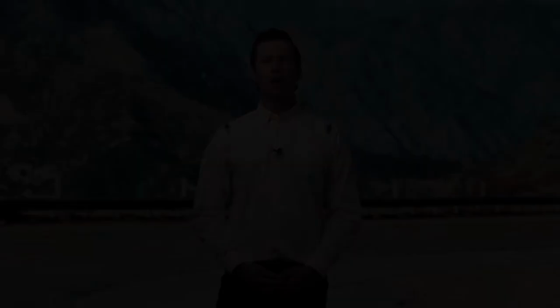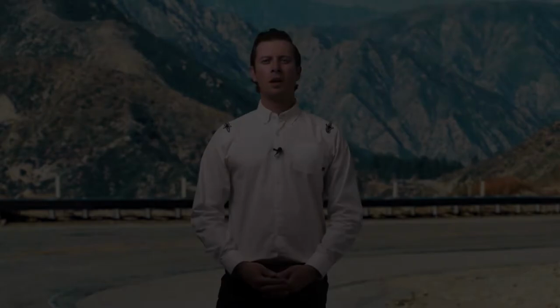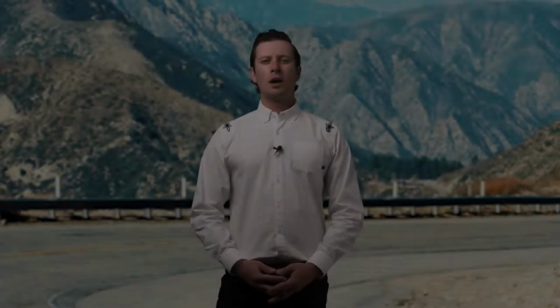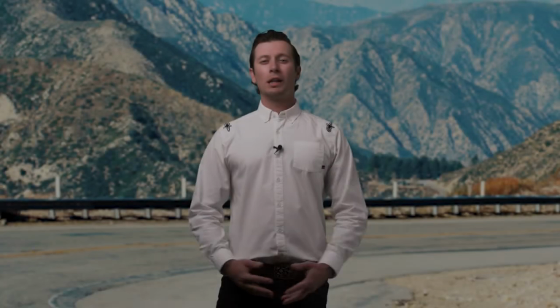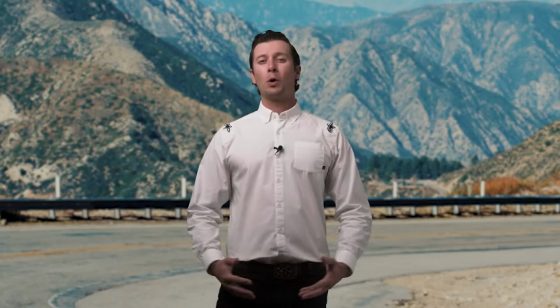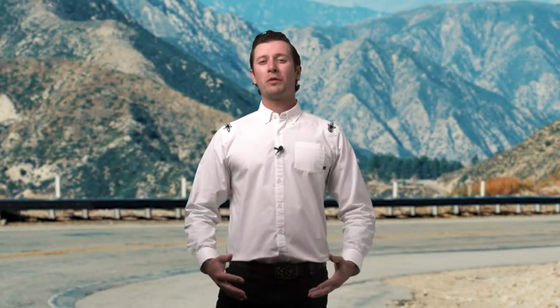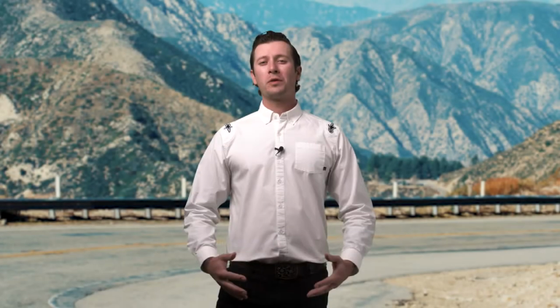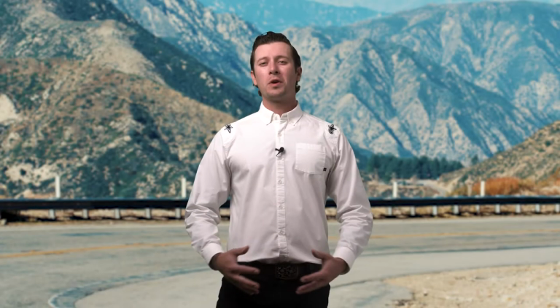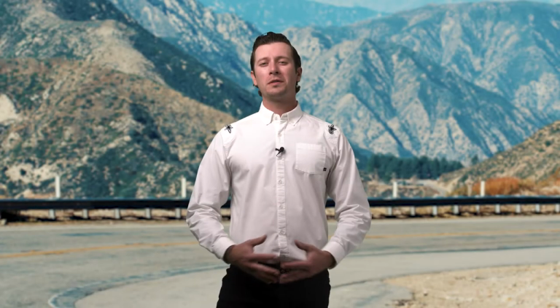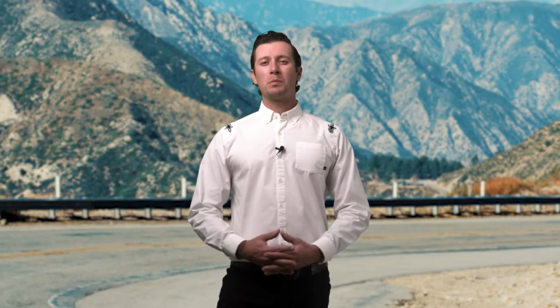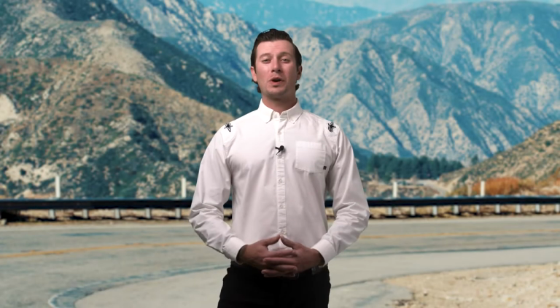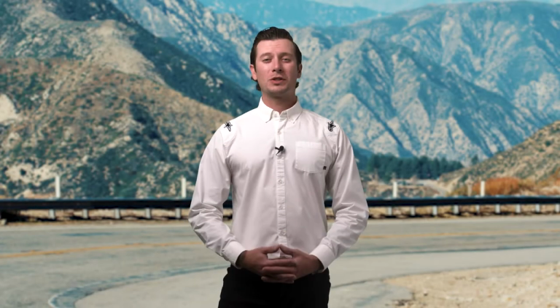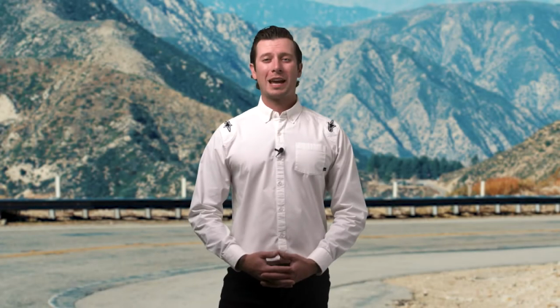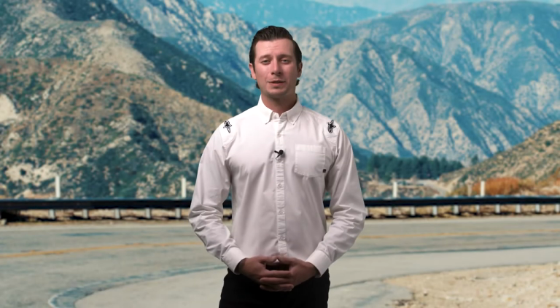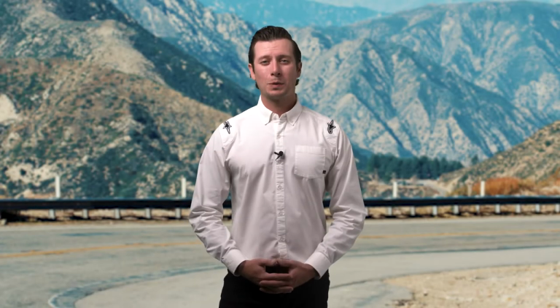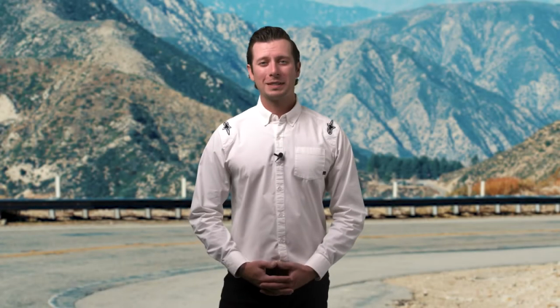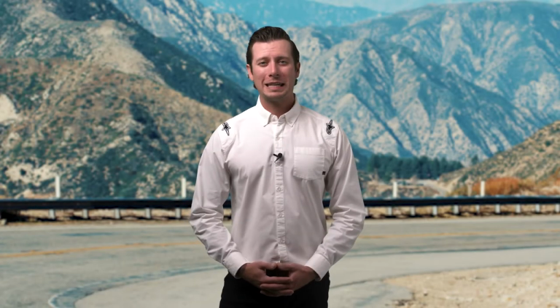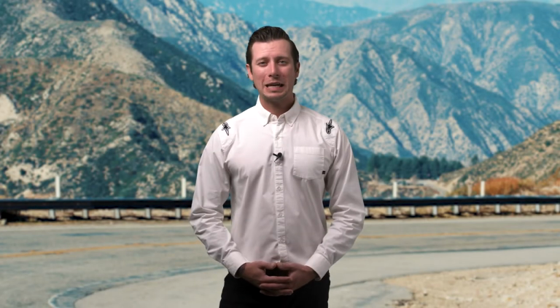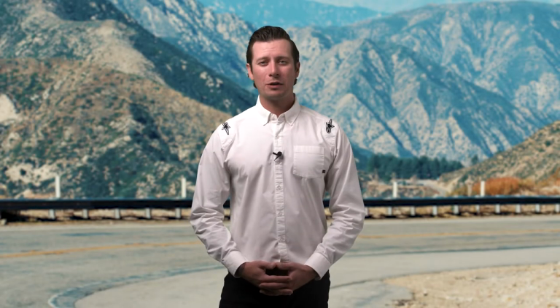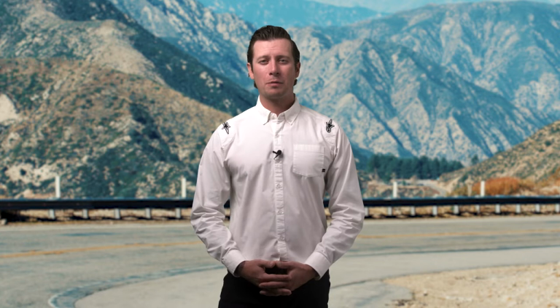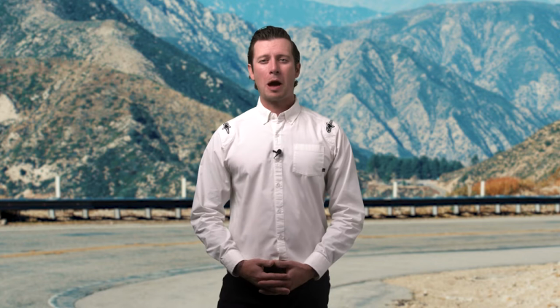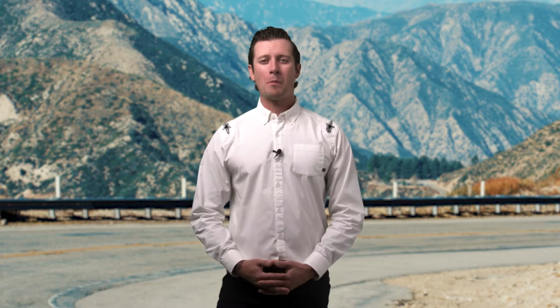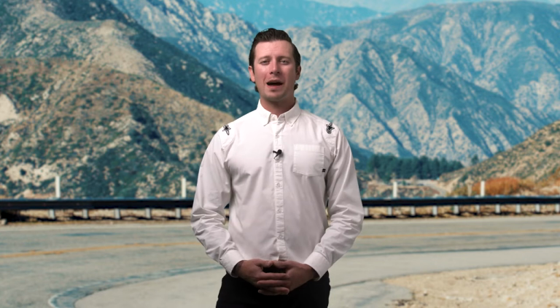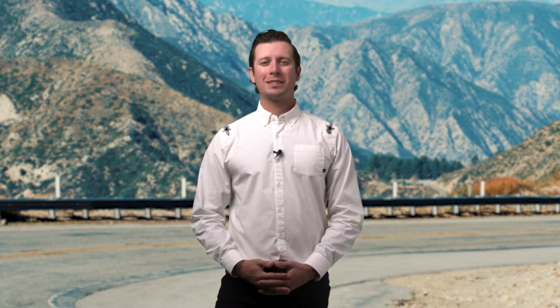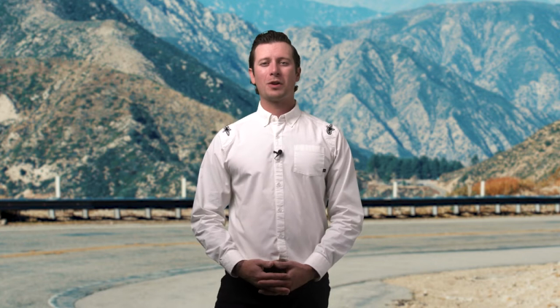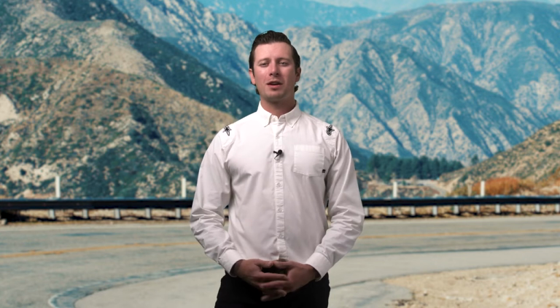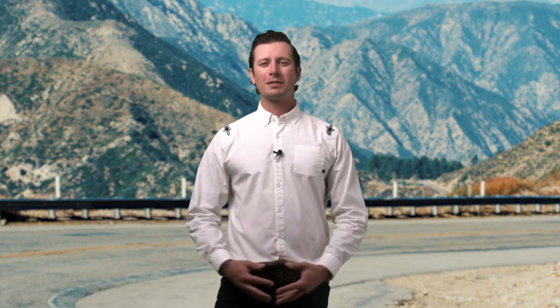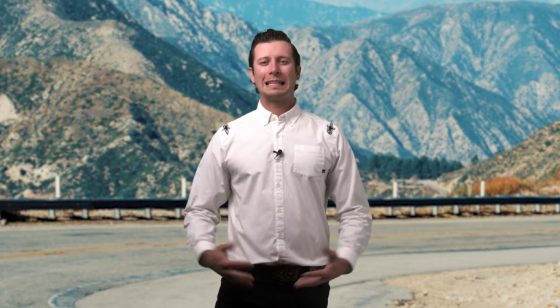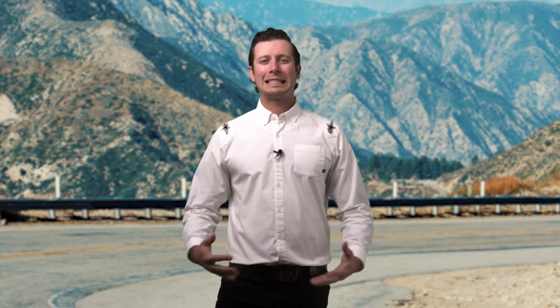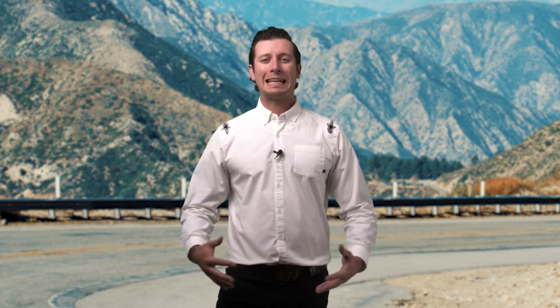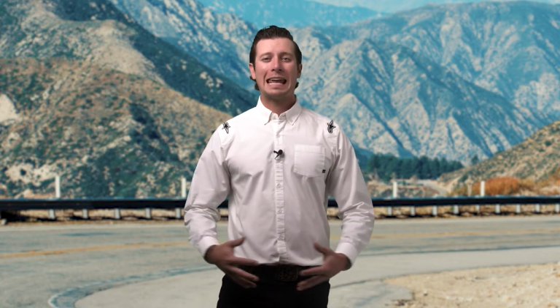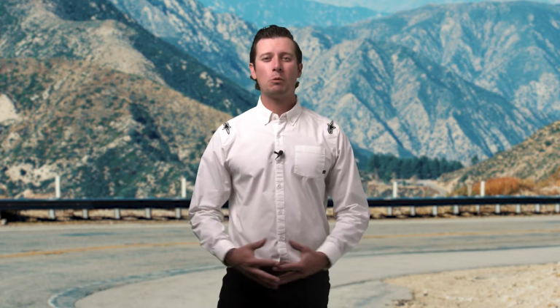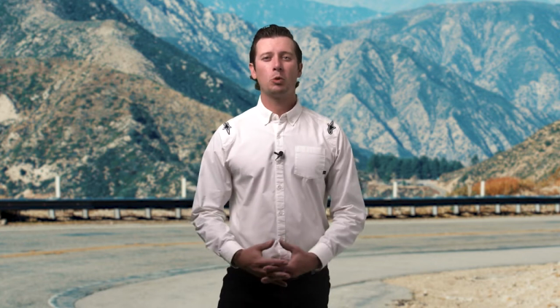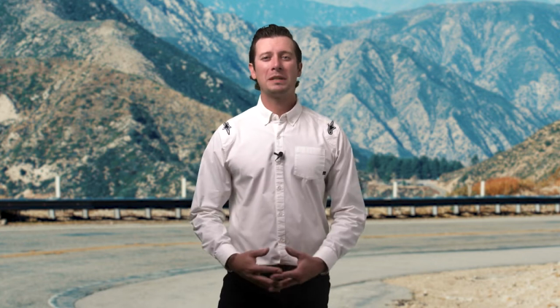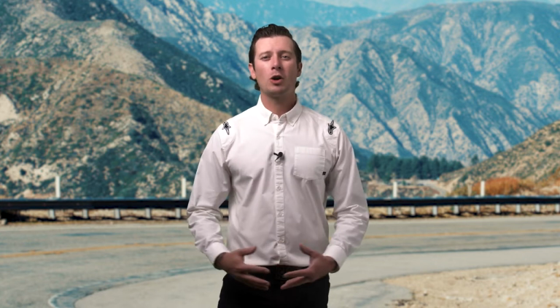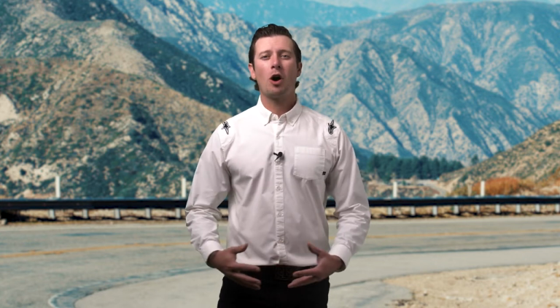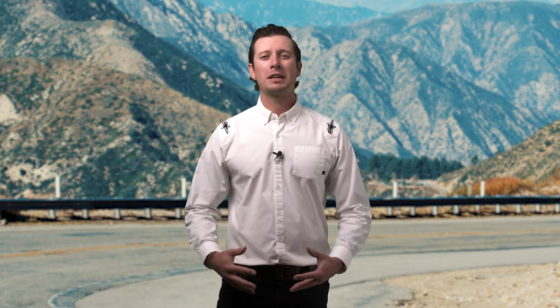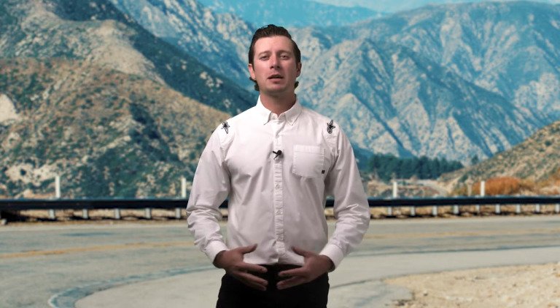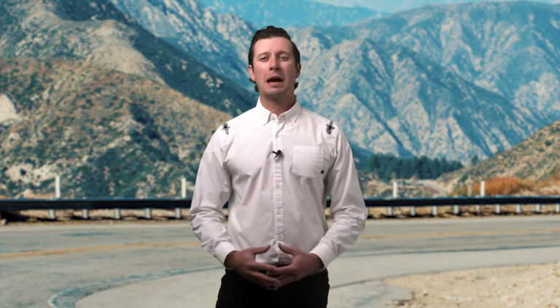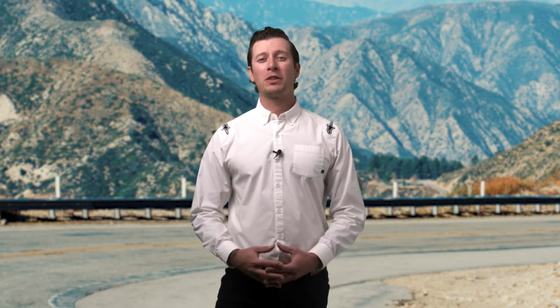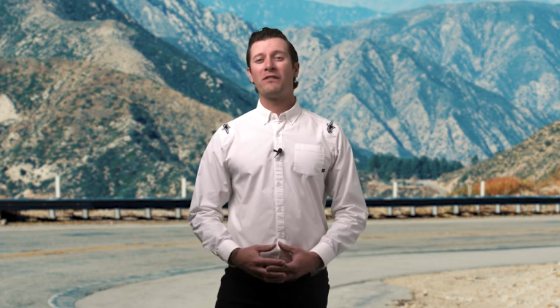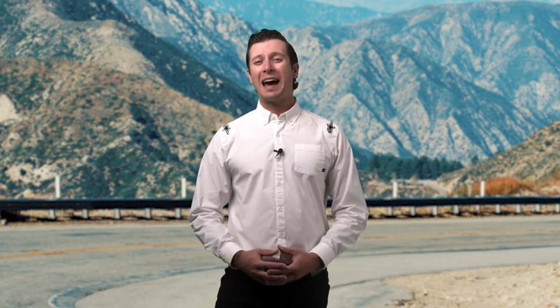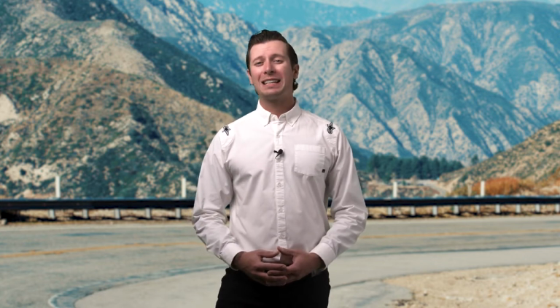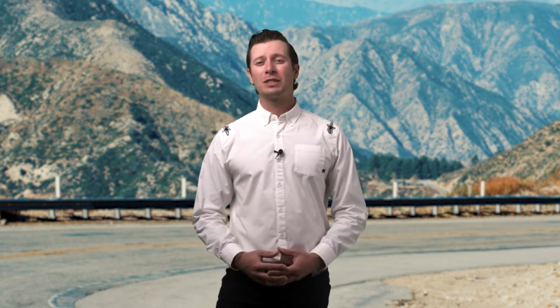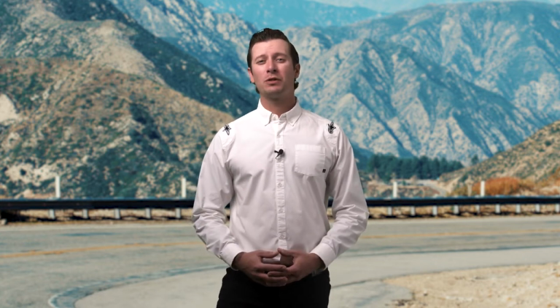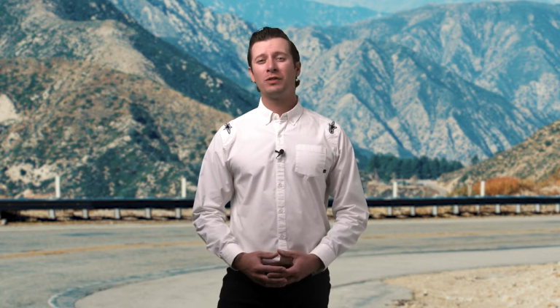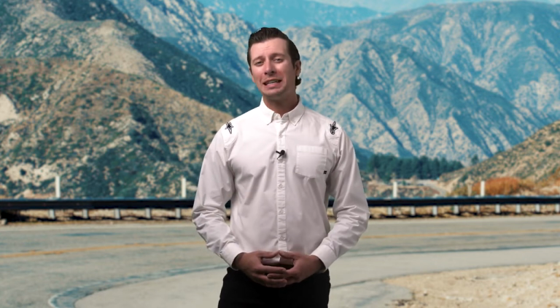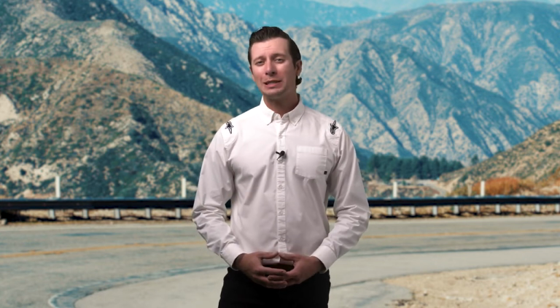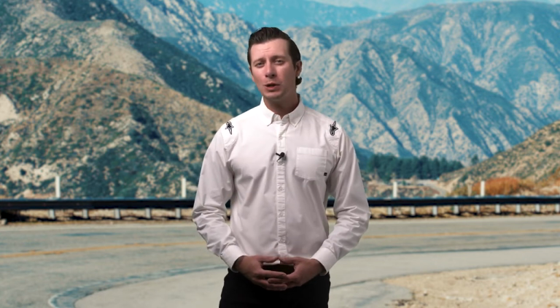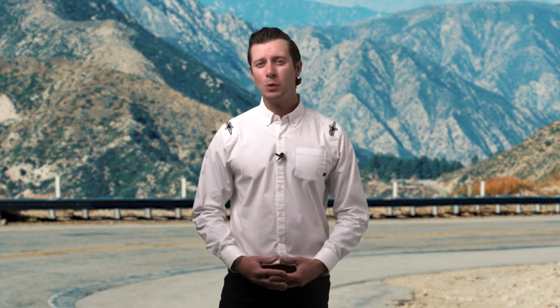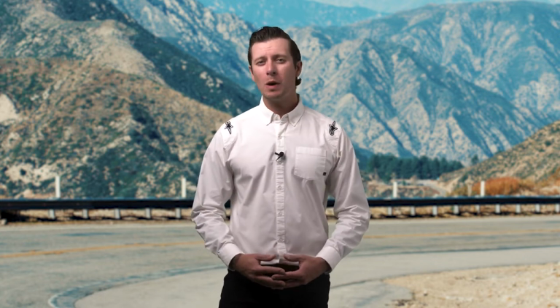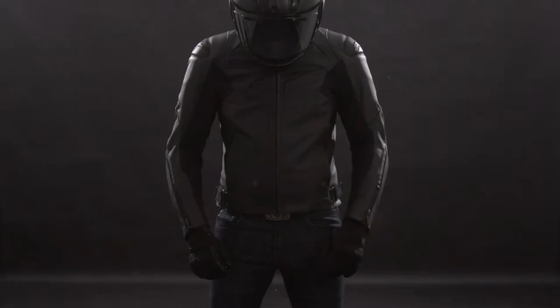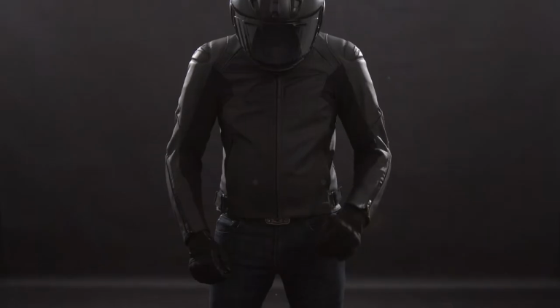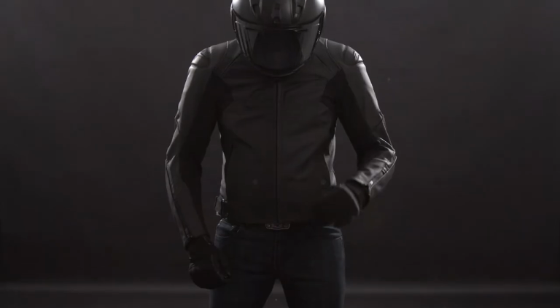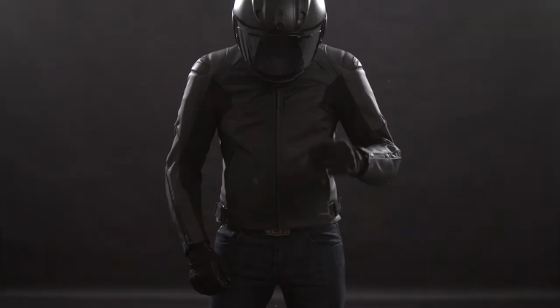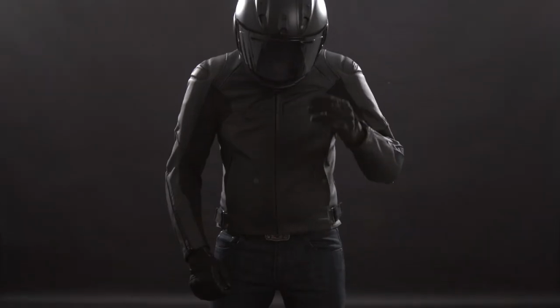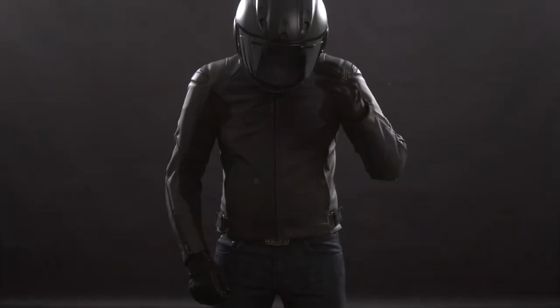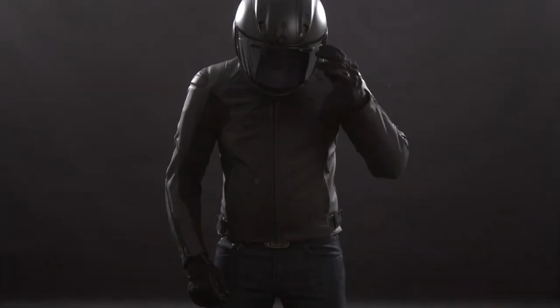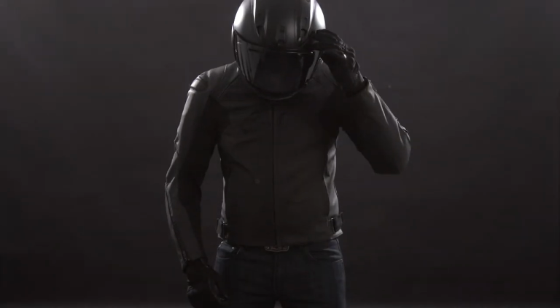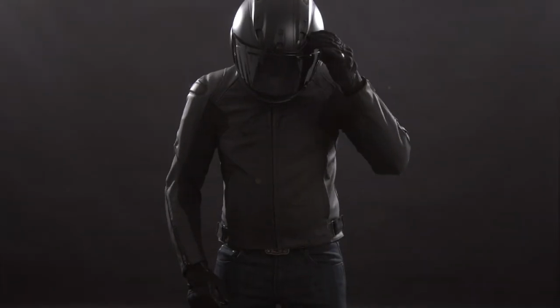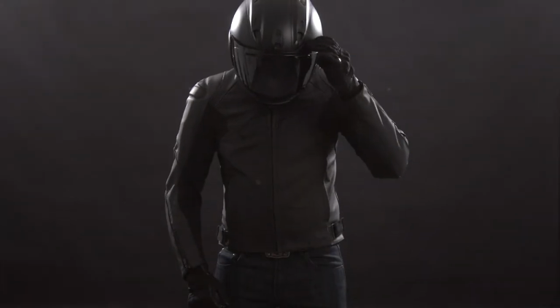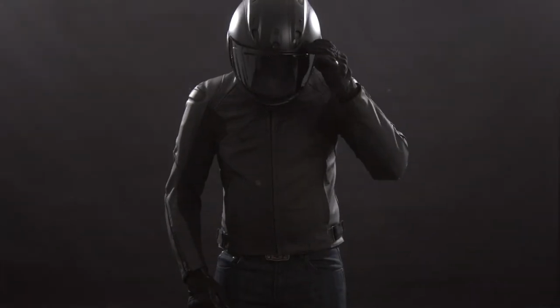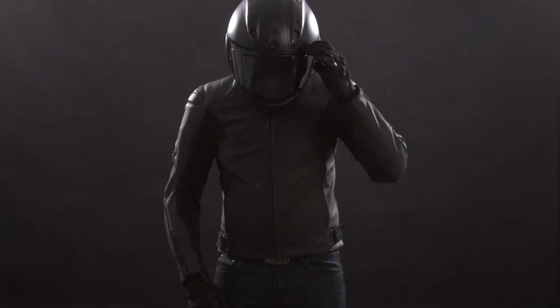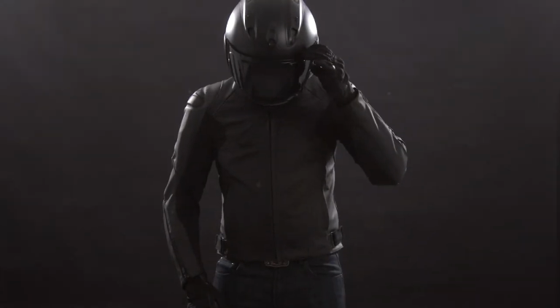Hello everyone, Brent Jazwinski here from Alpinestars, and today we'll be talking about the Faster V2 Airflow Leather Jacket.